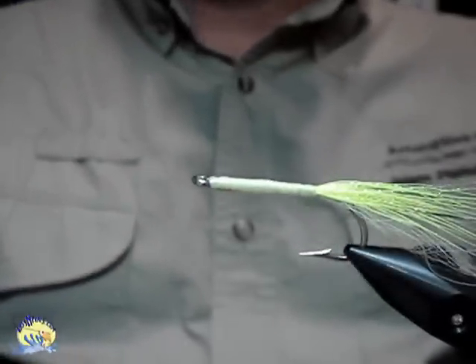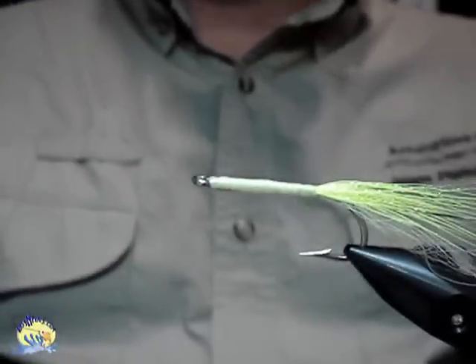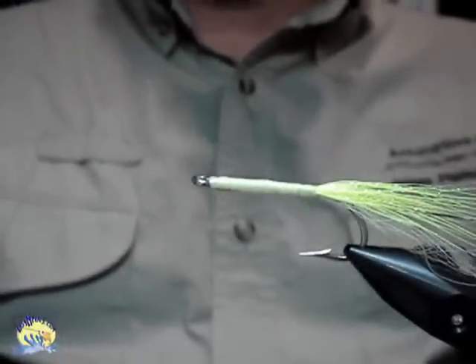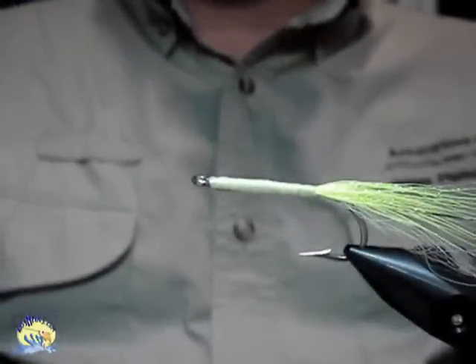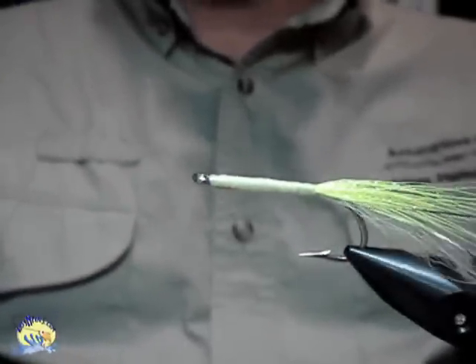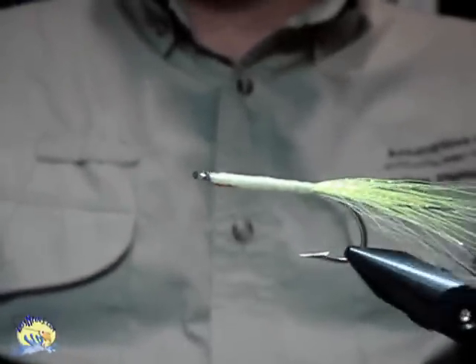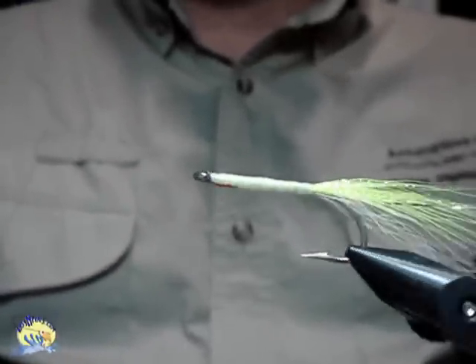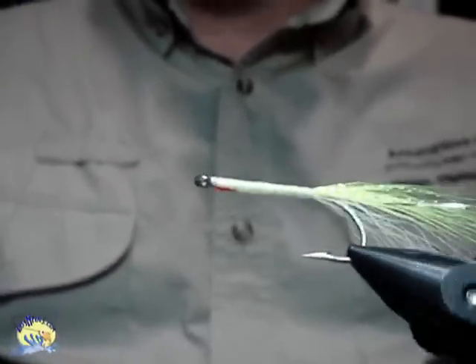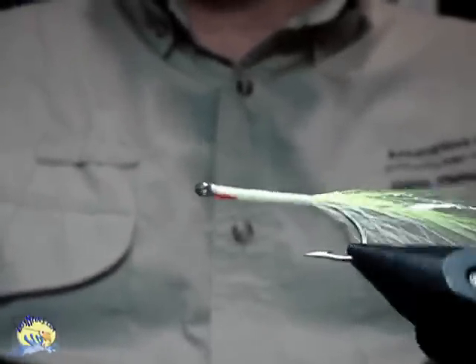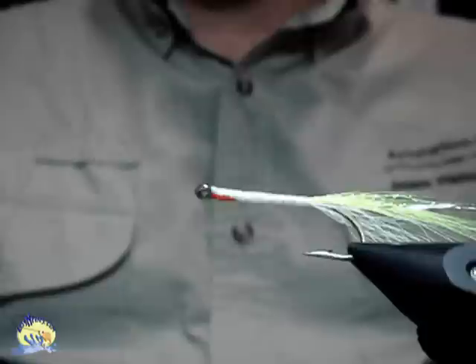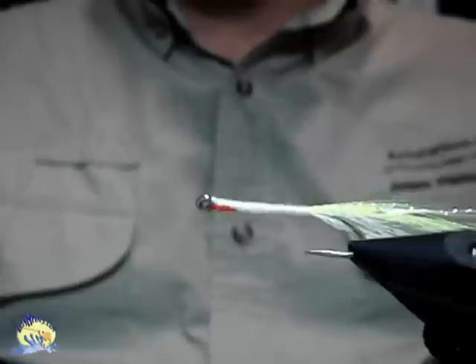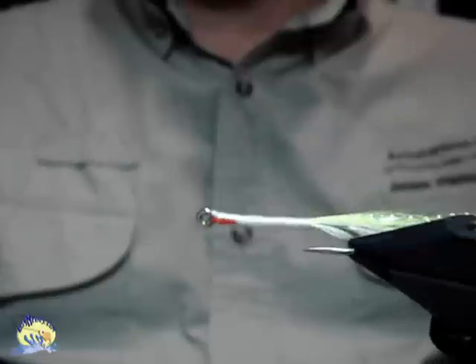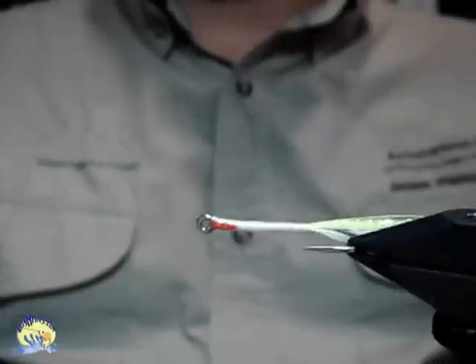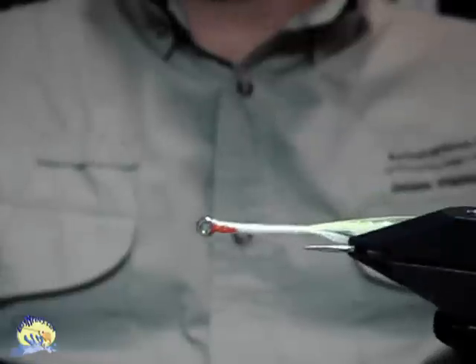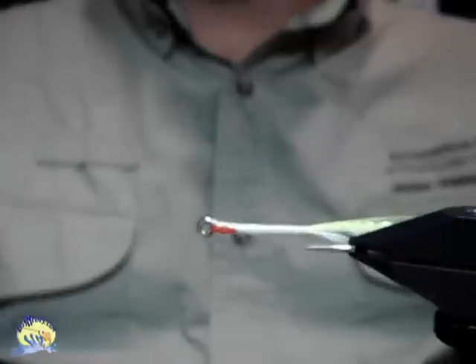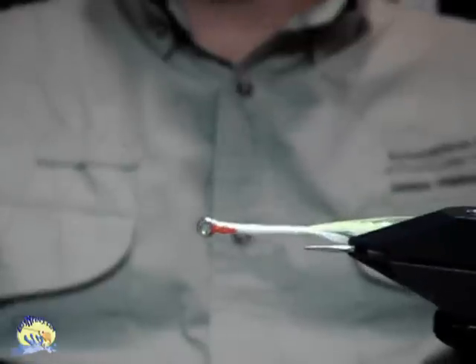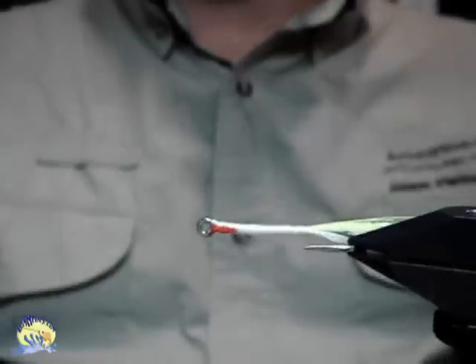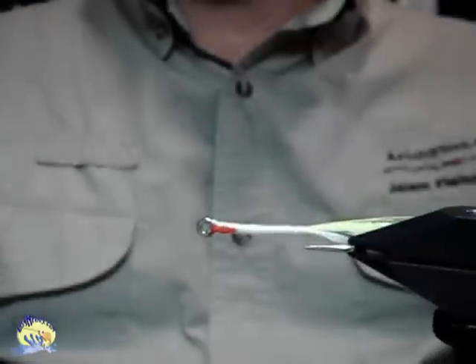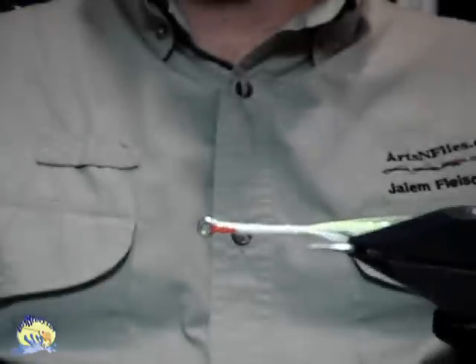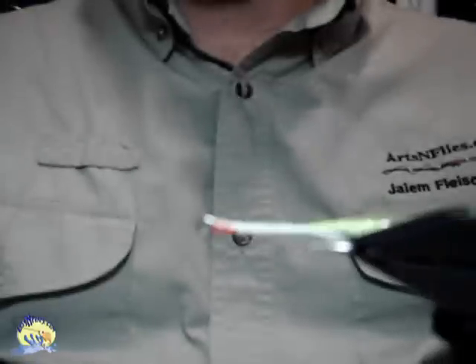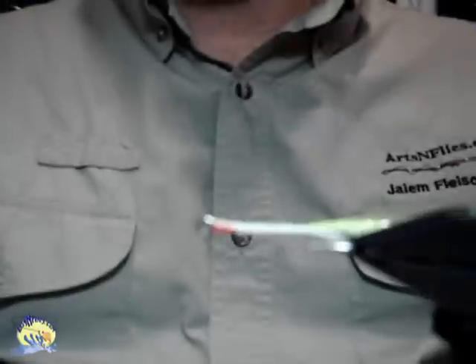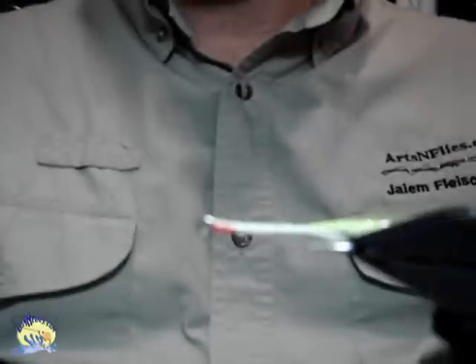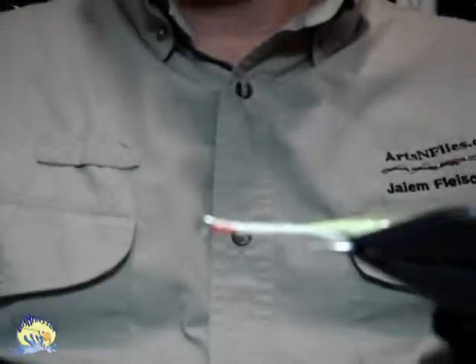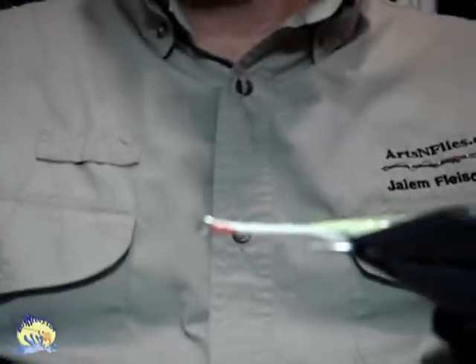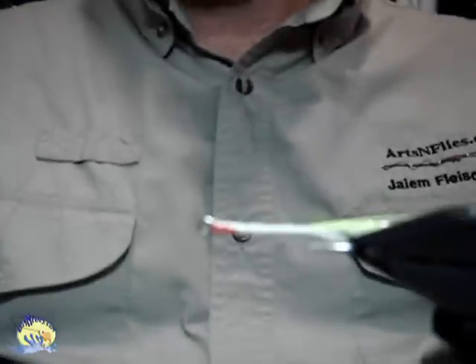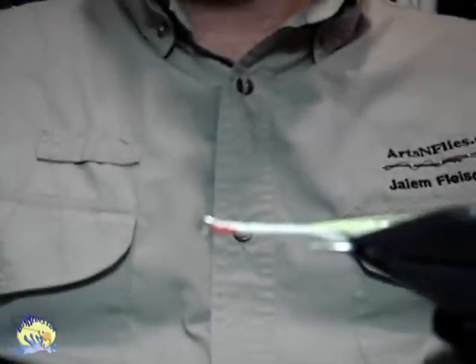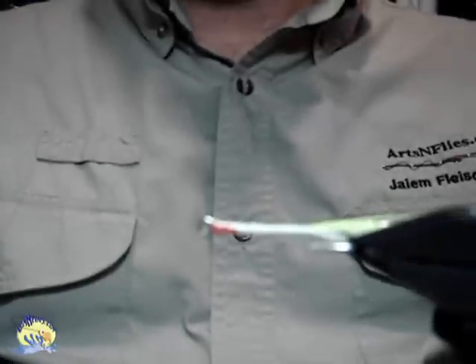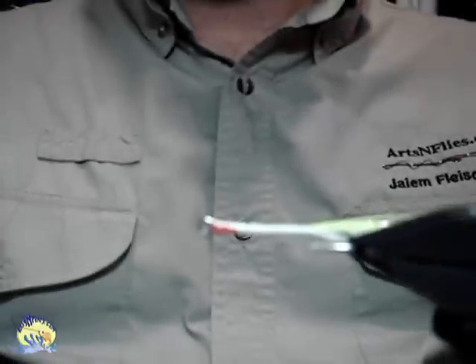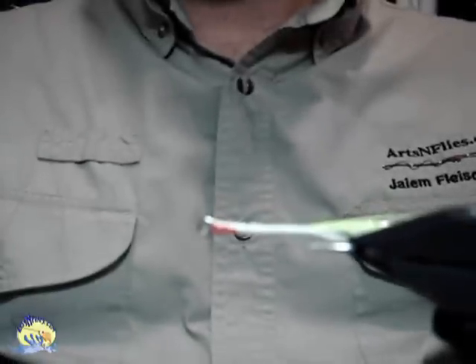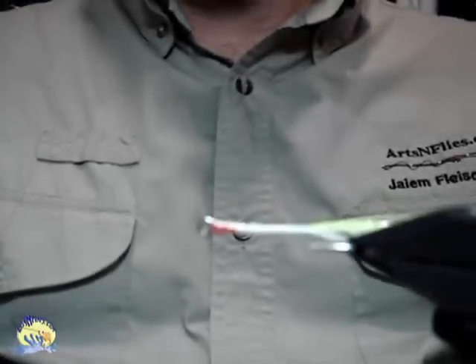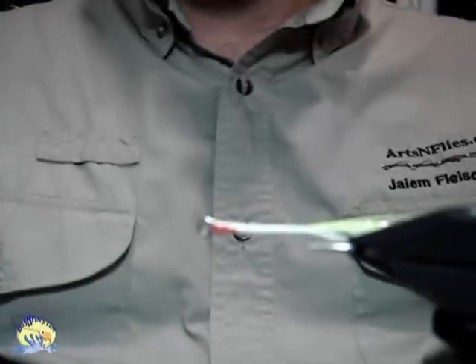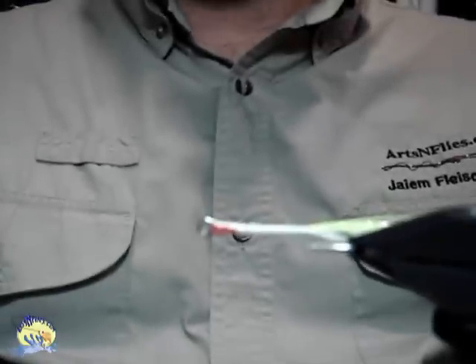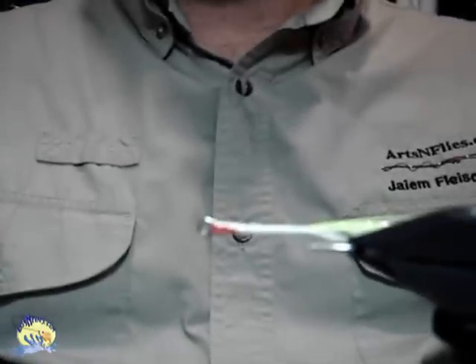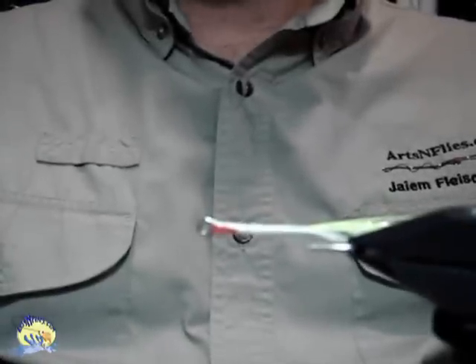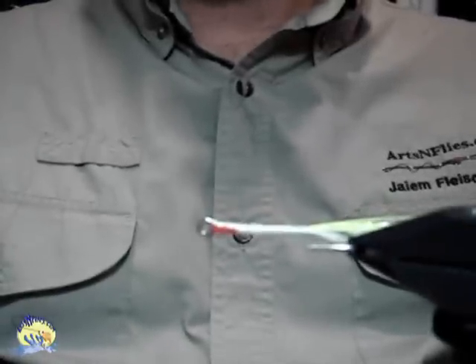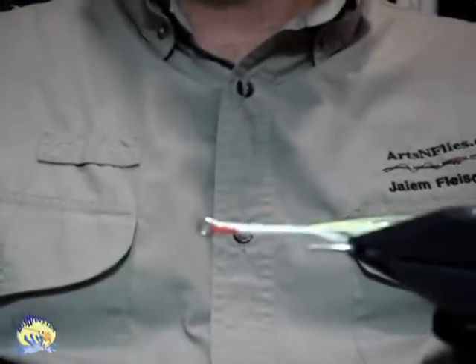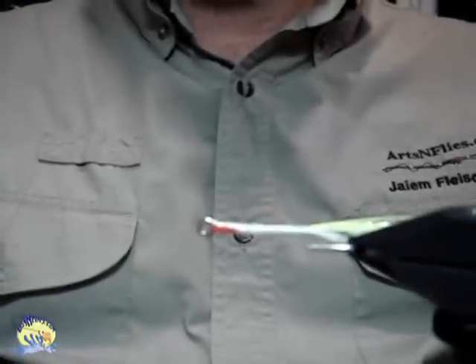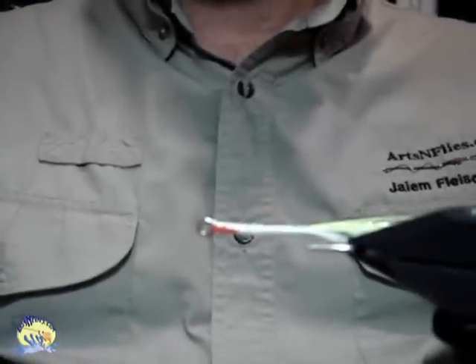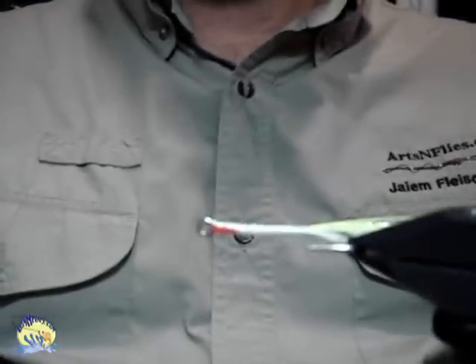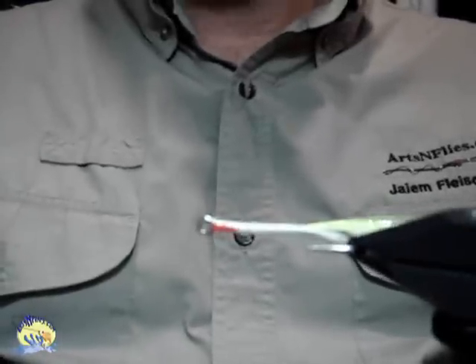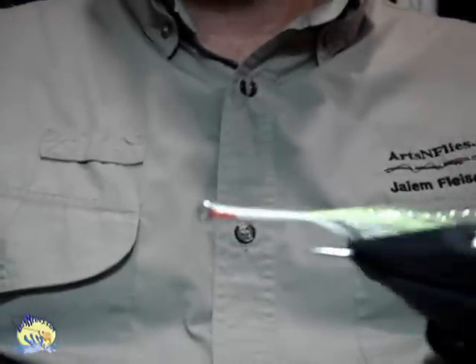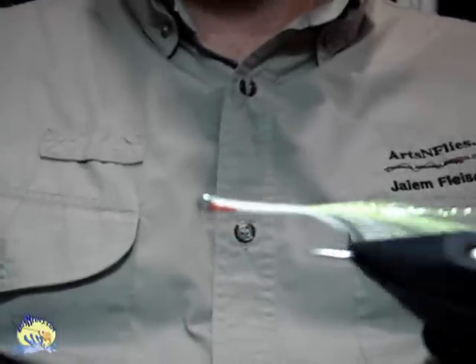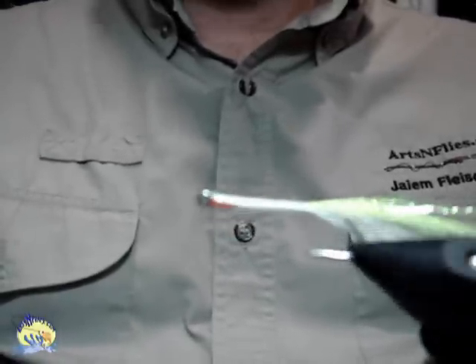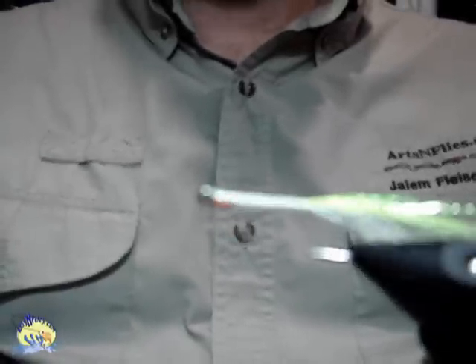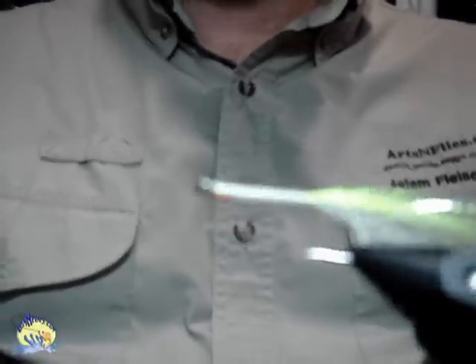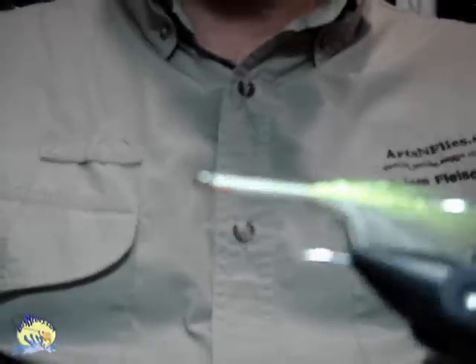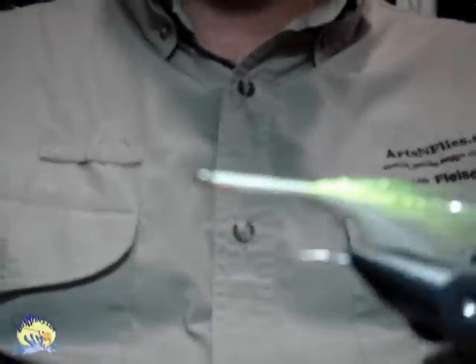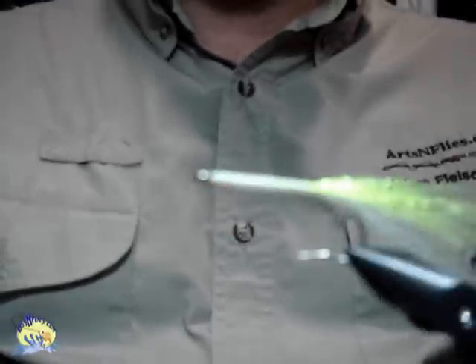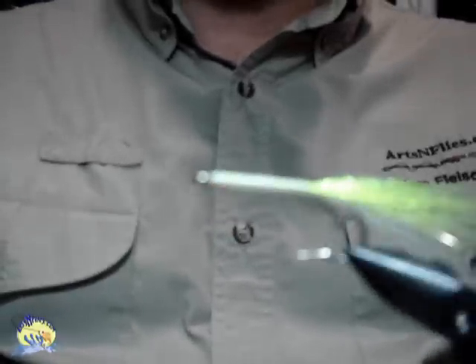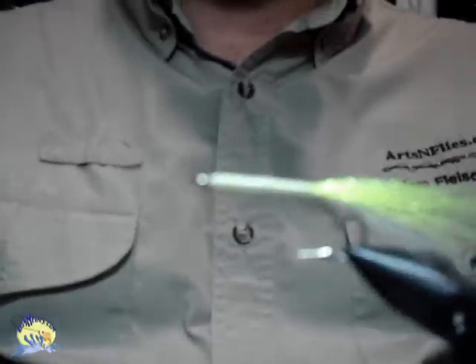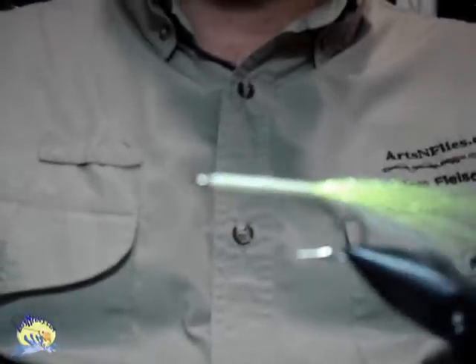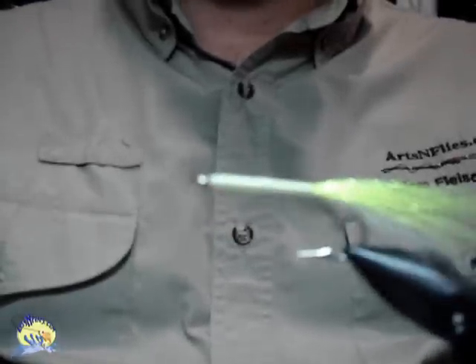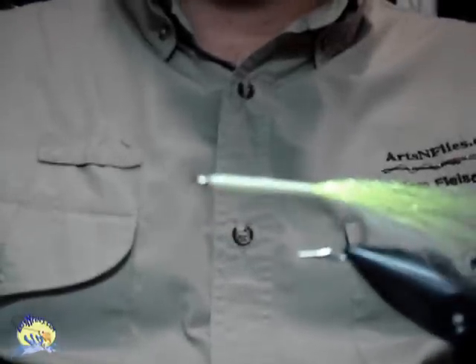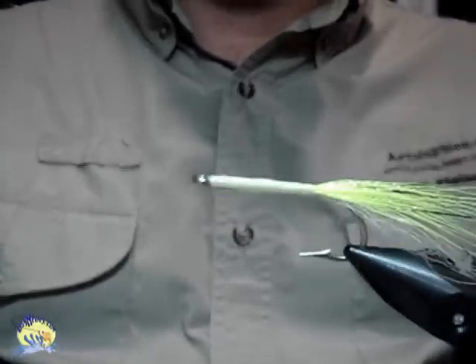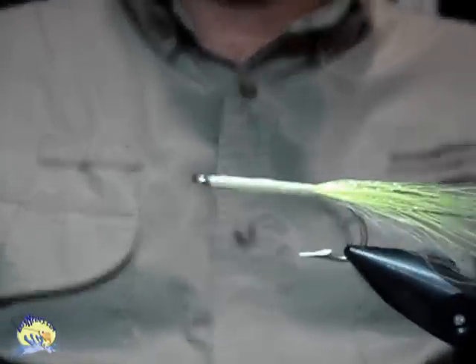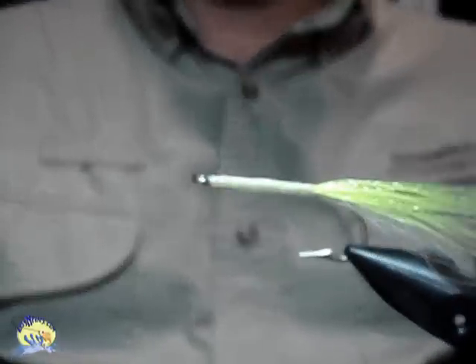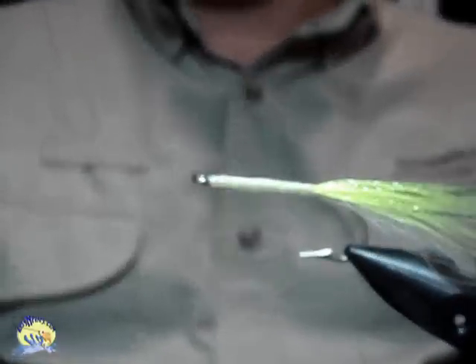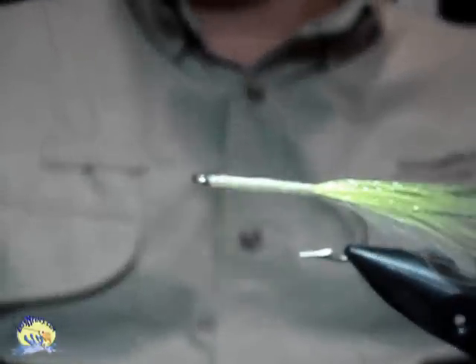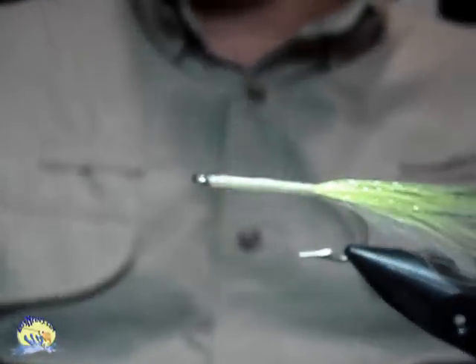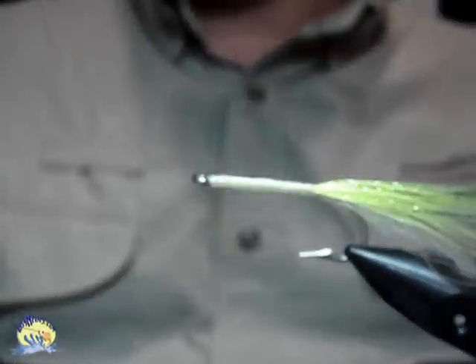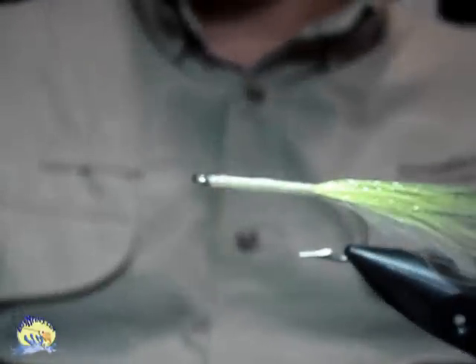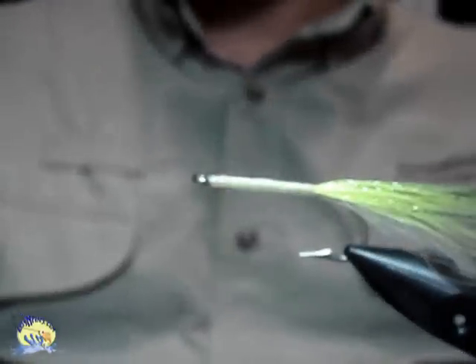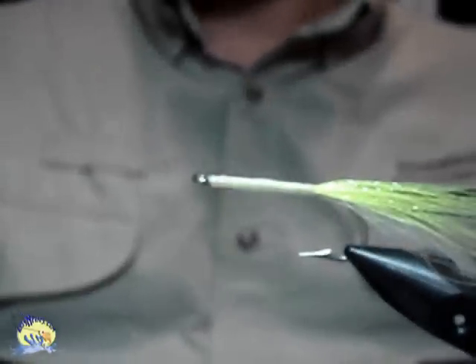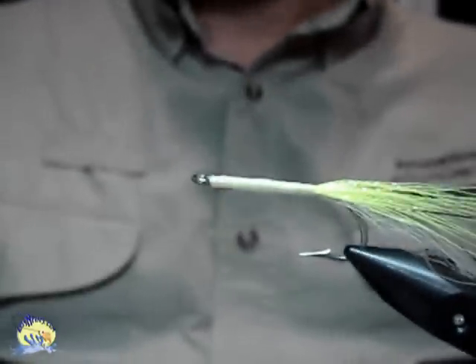To save time, I've already added some red gill Easy-Sparkle to the throat. That will simulate the gills of the fly.